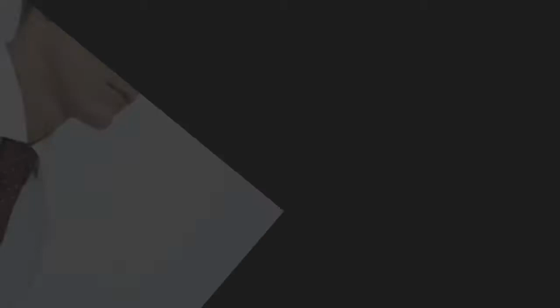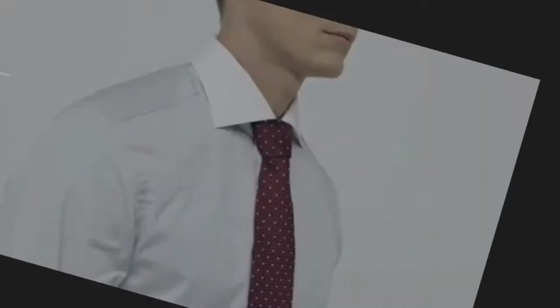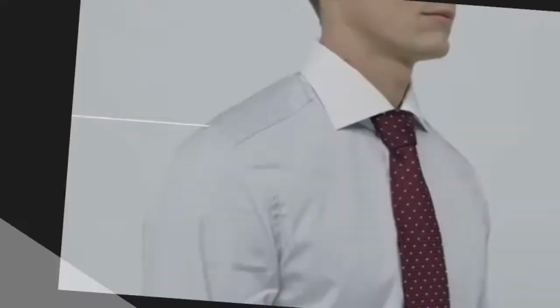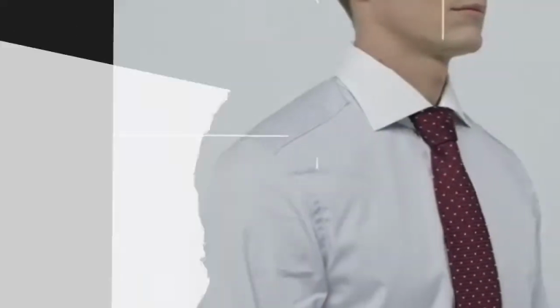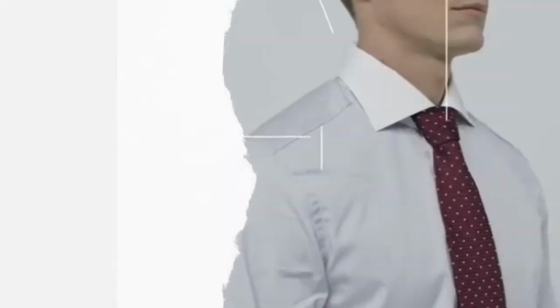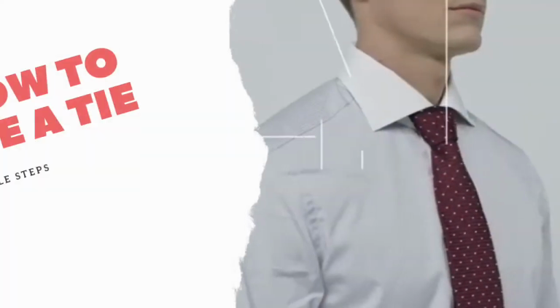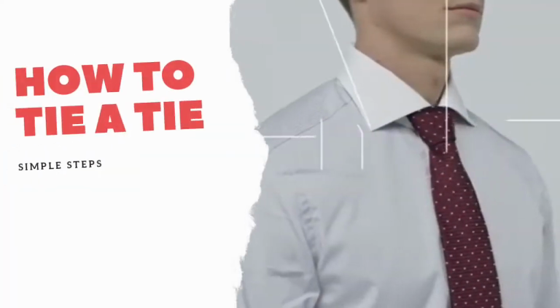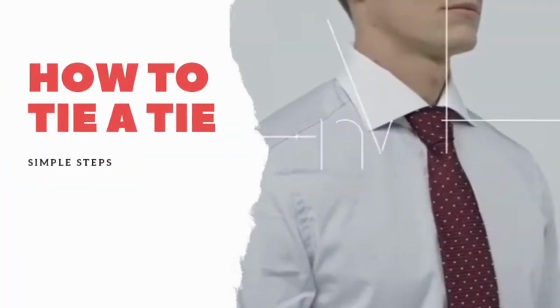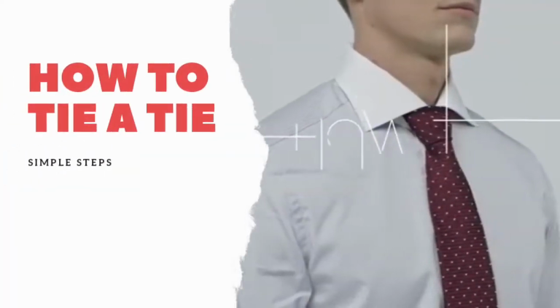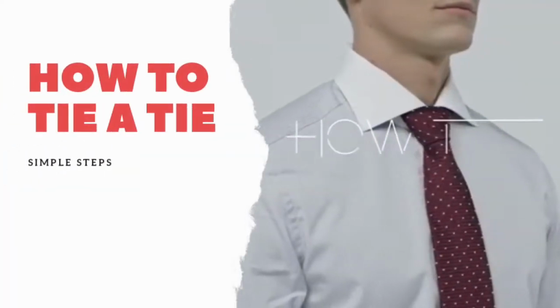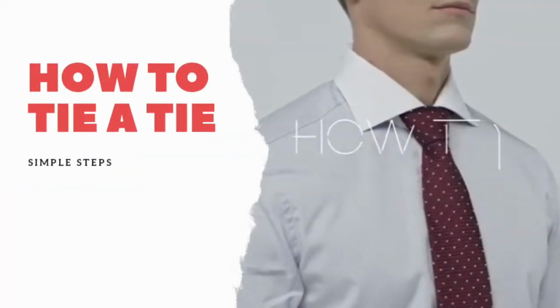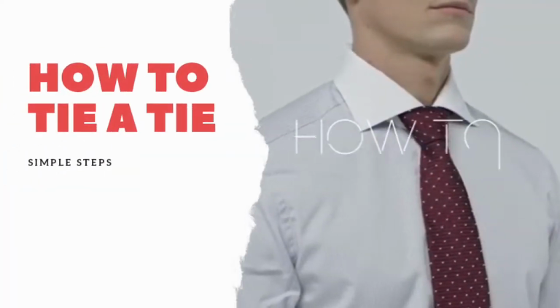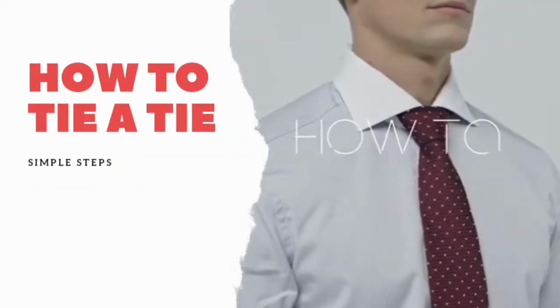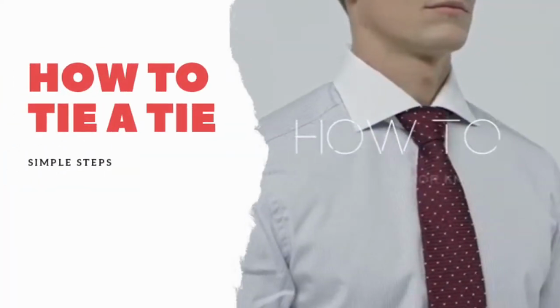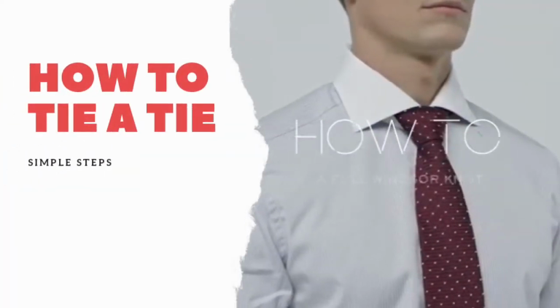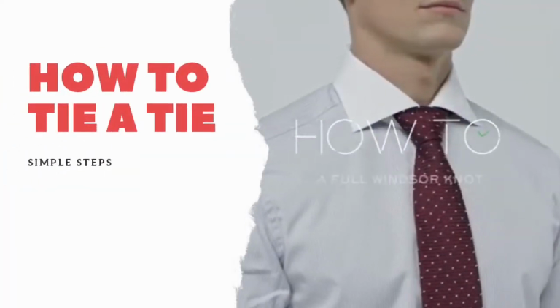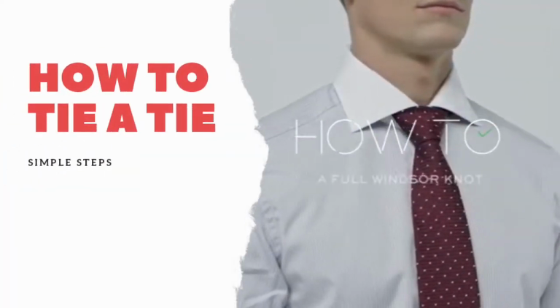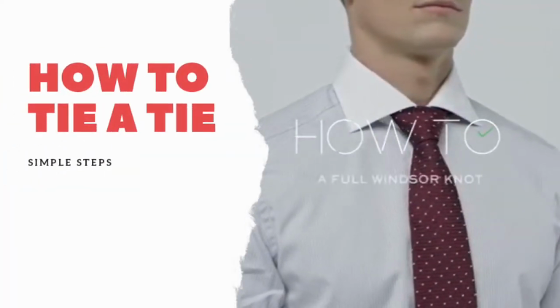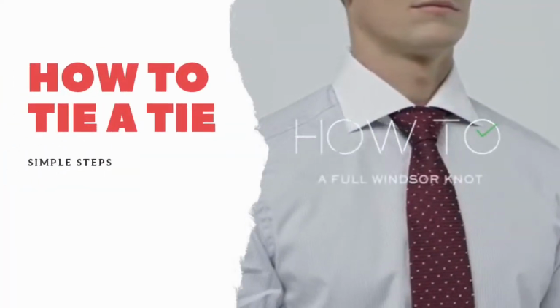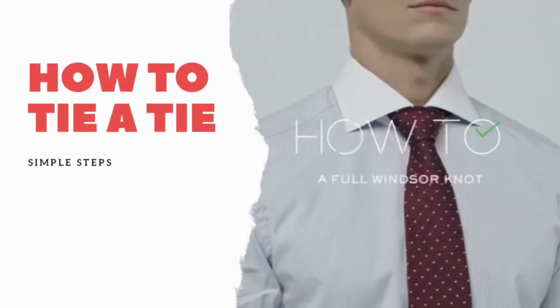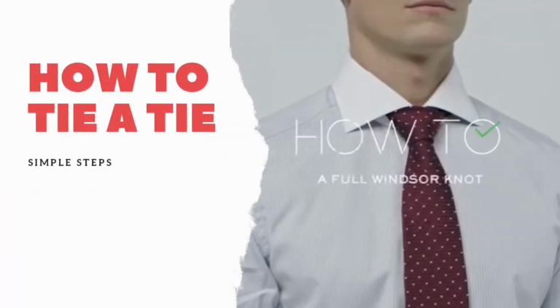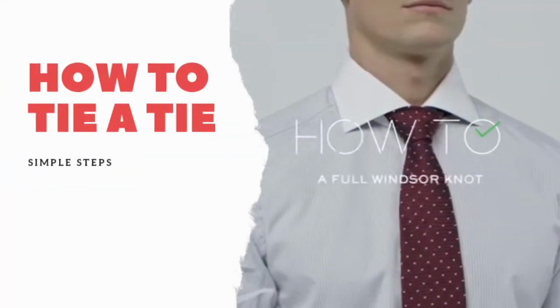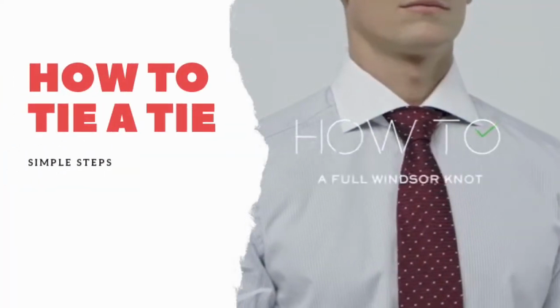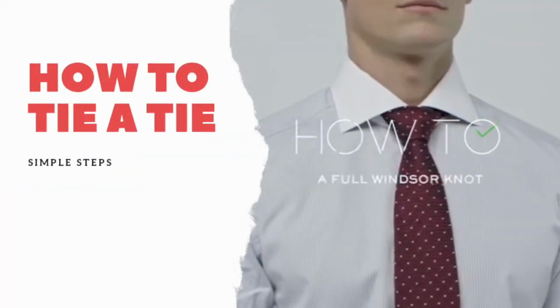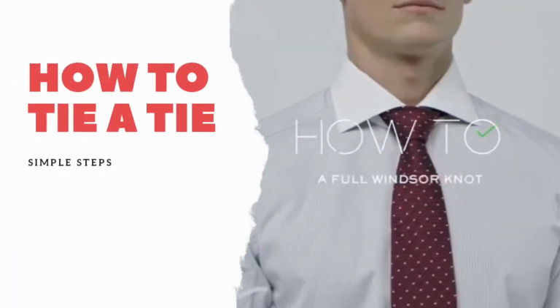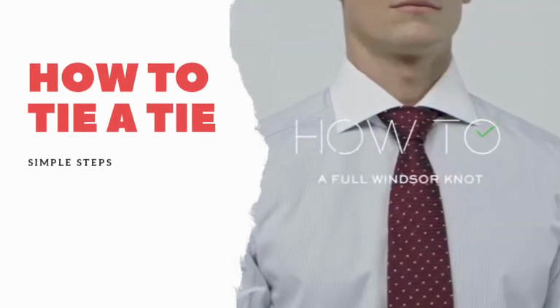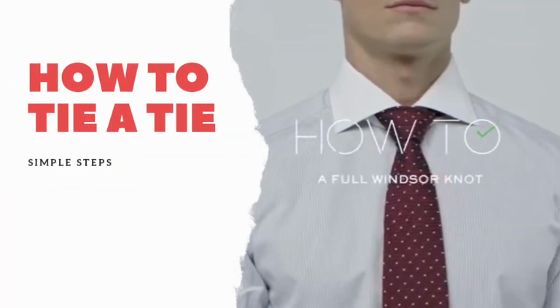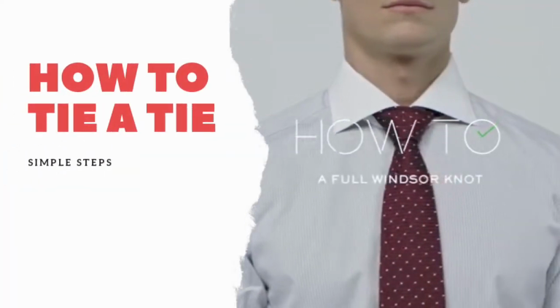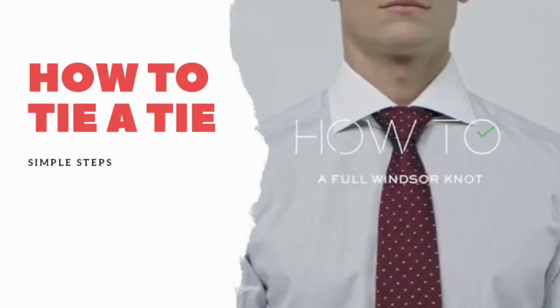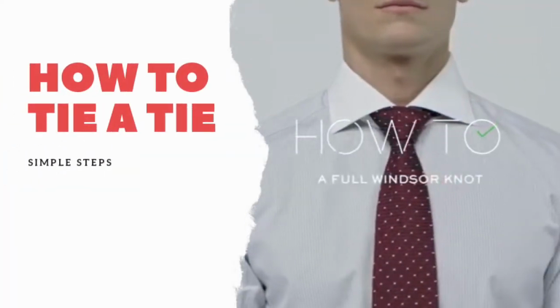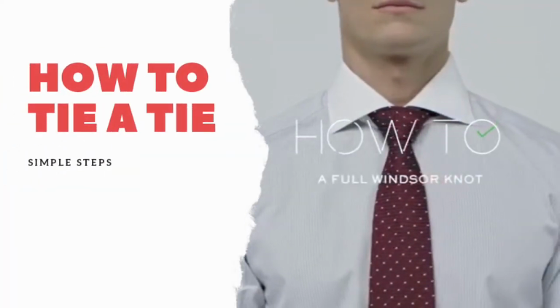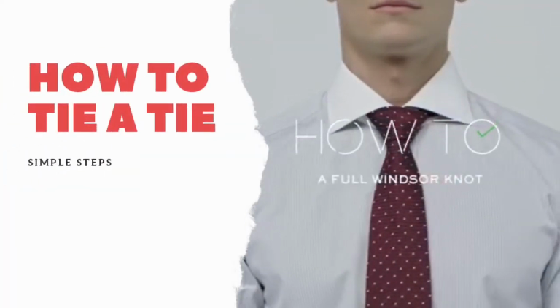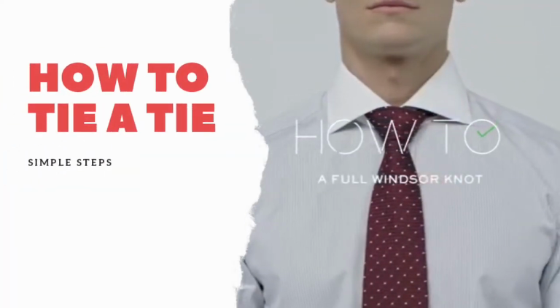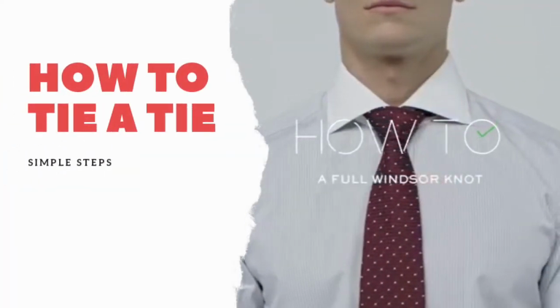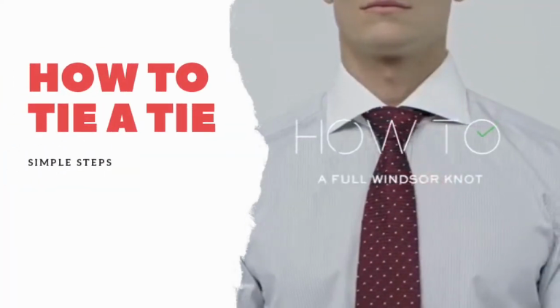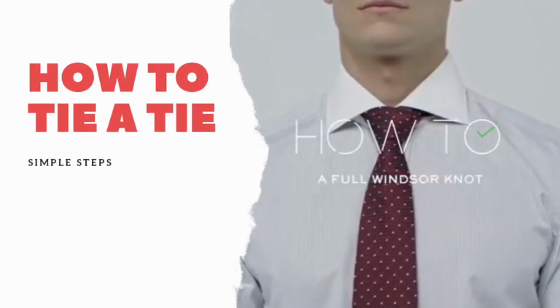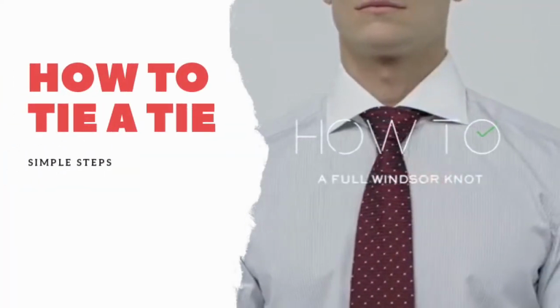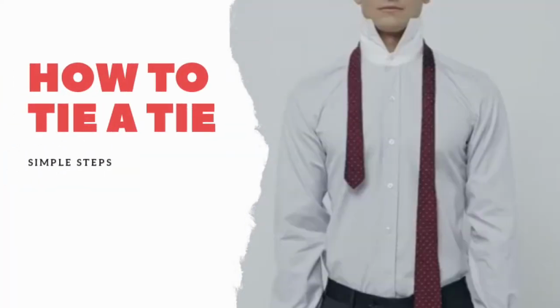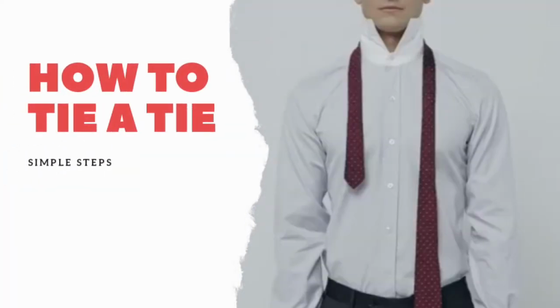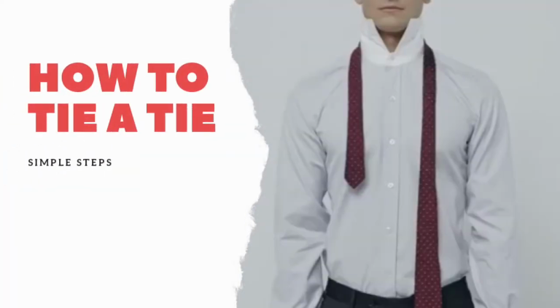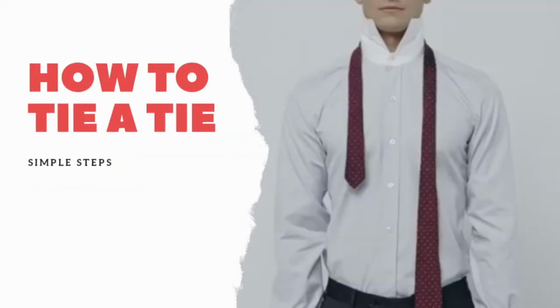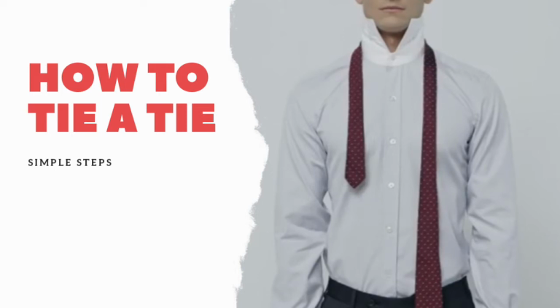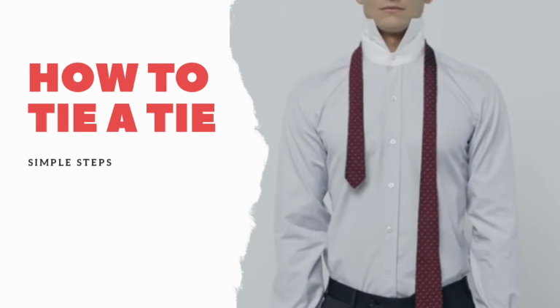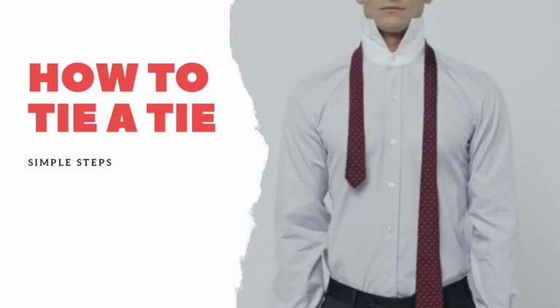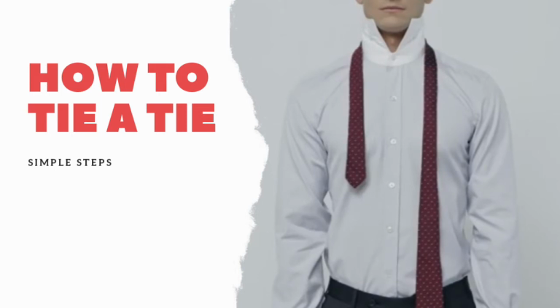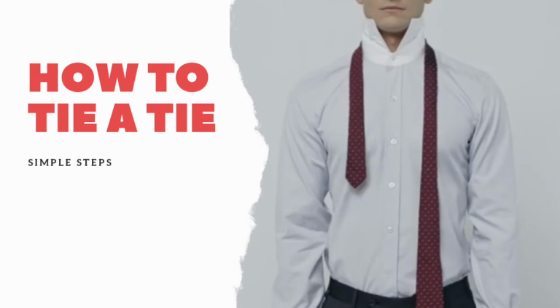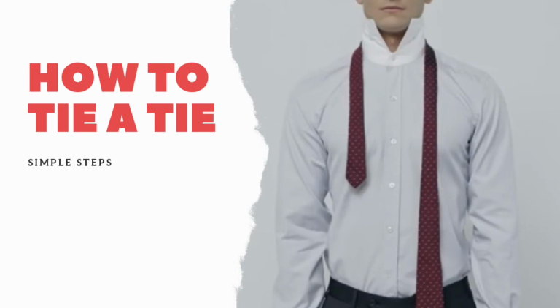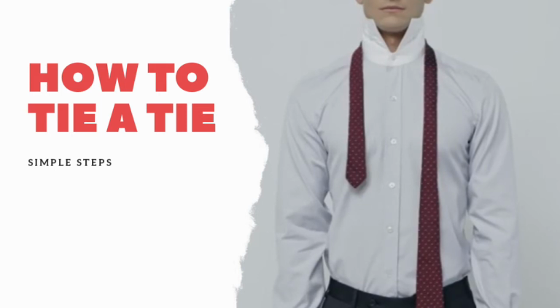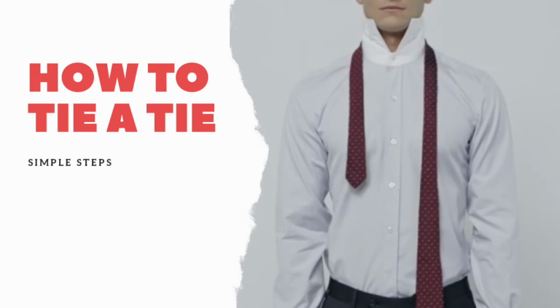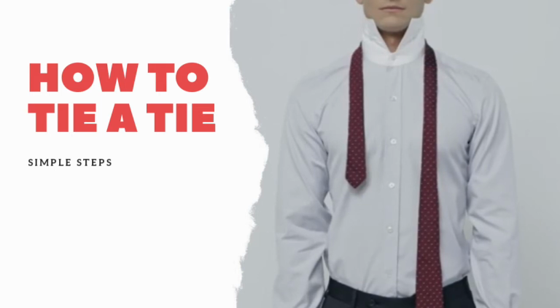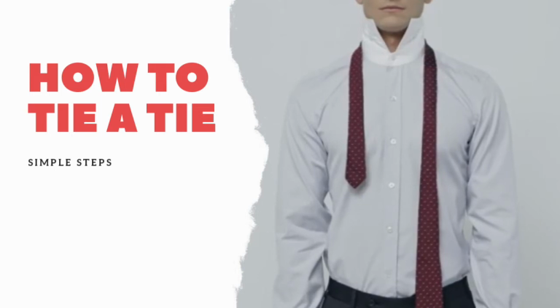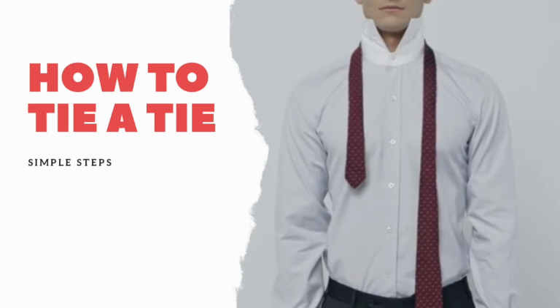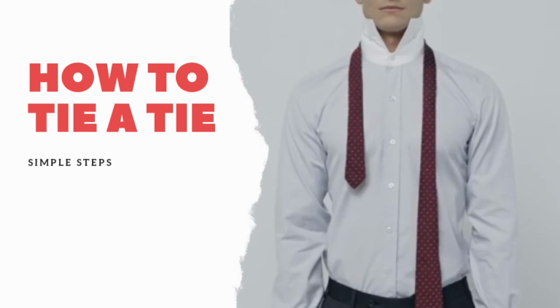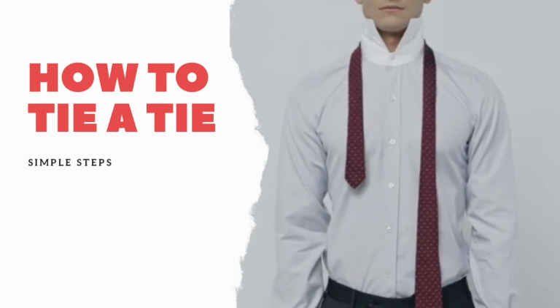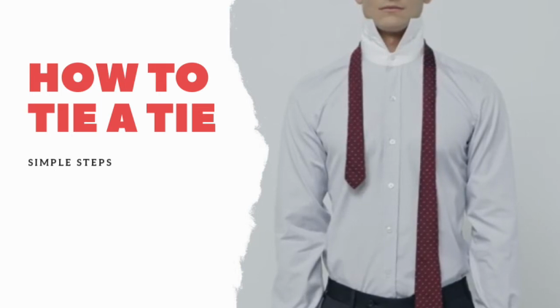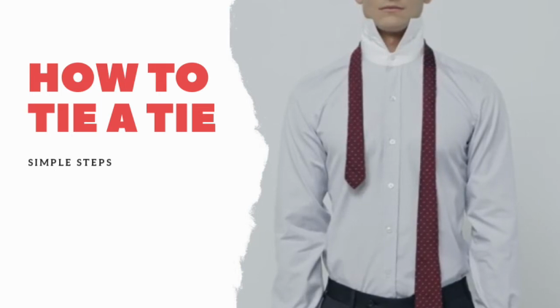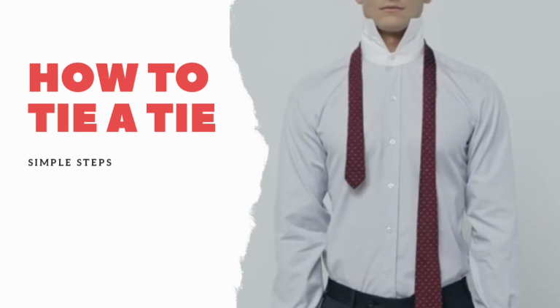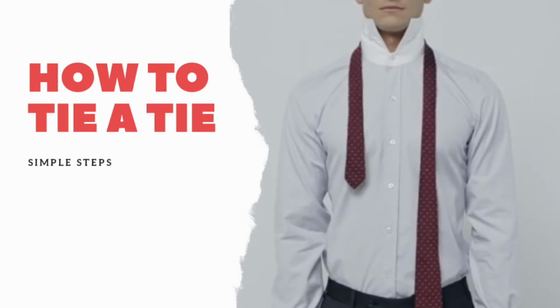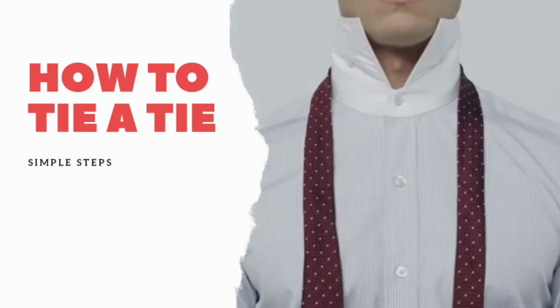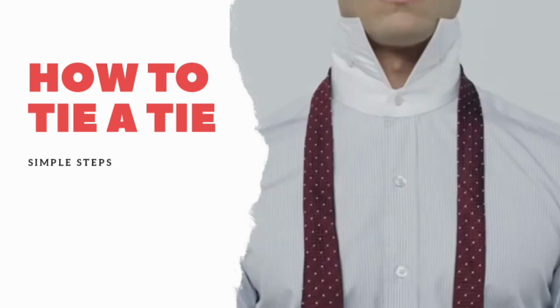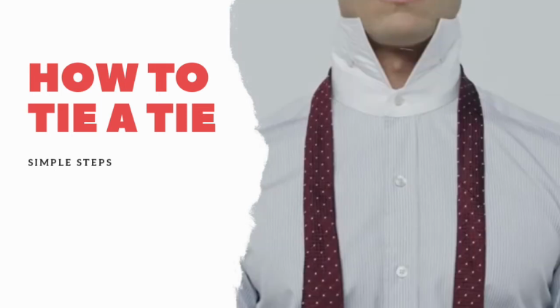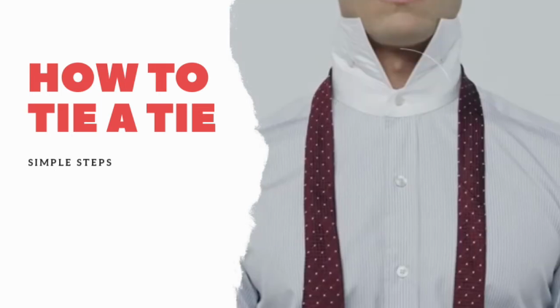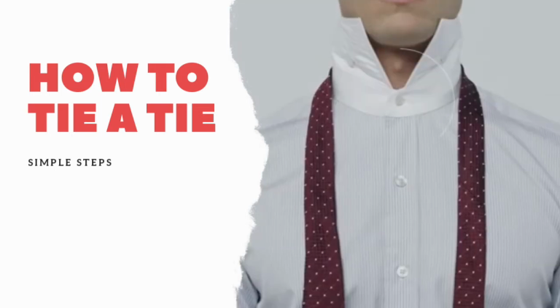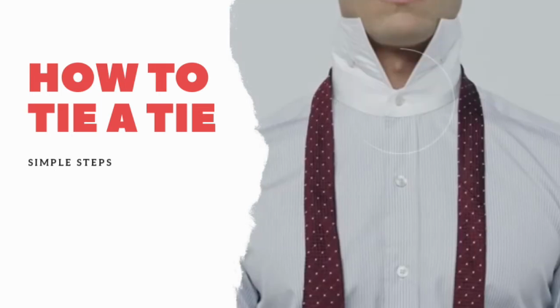How to tie a tie? The Full Windsor. You'll need a long fine silk tie for this one, as well as a wide or spread collared shirt.